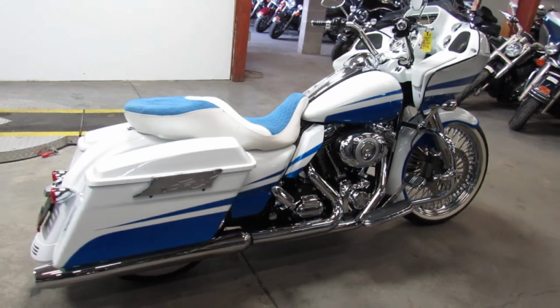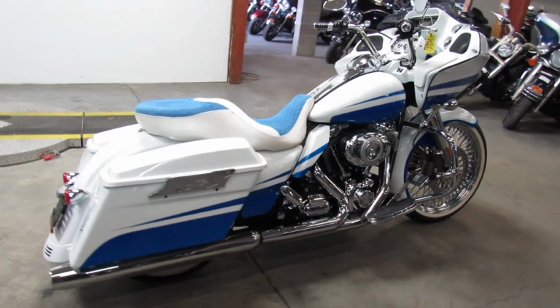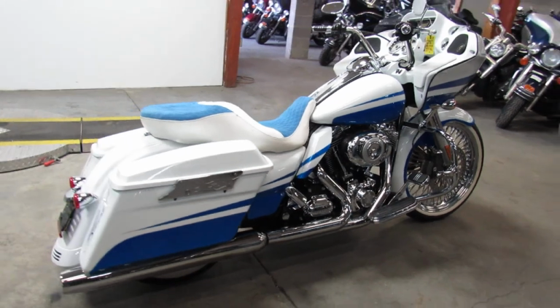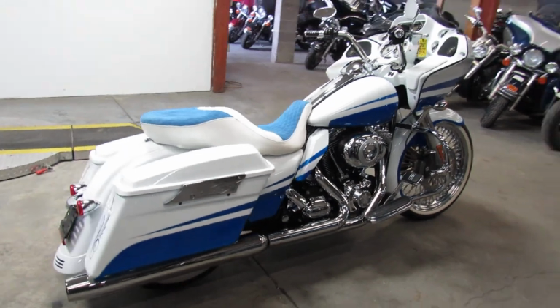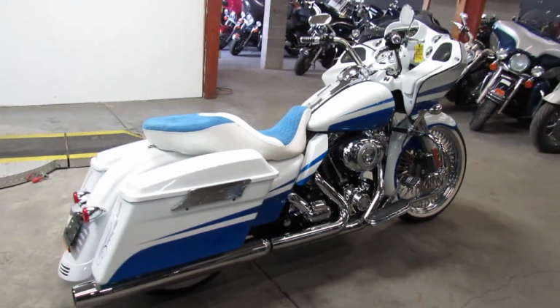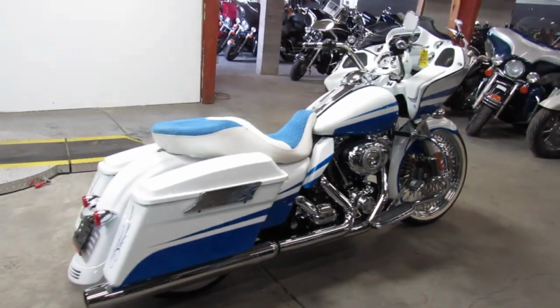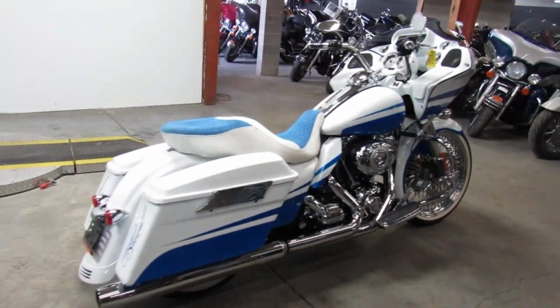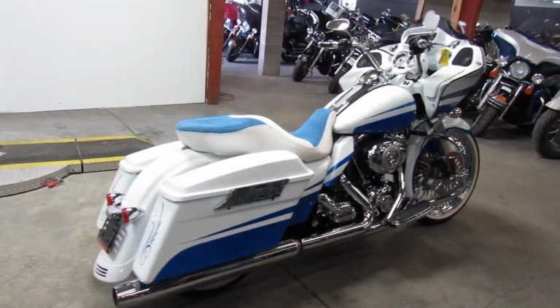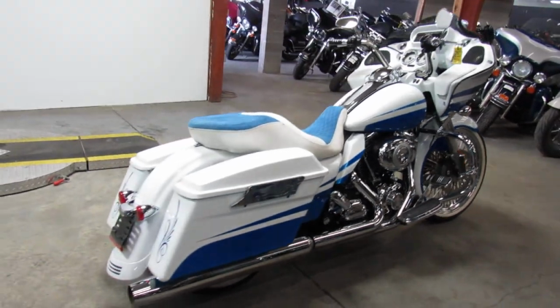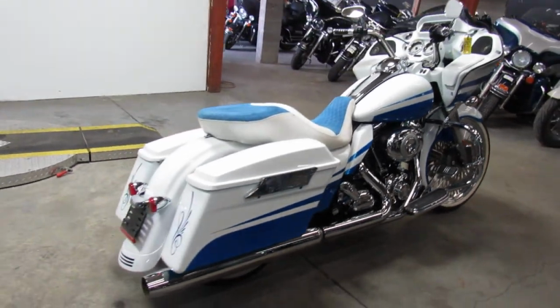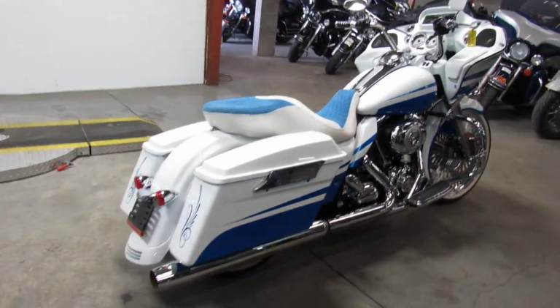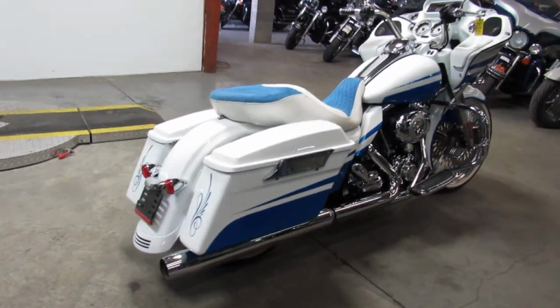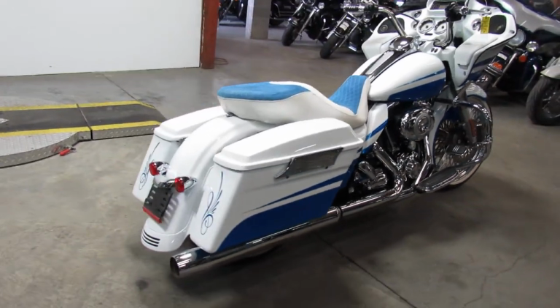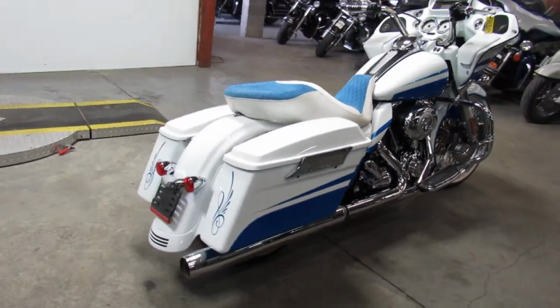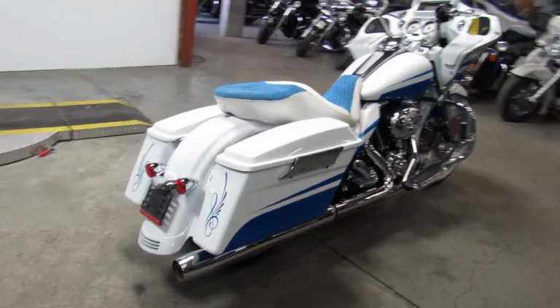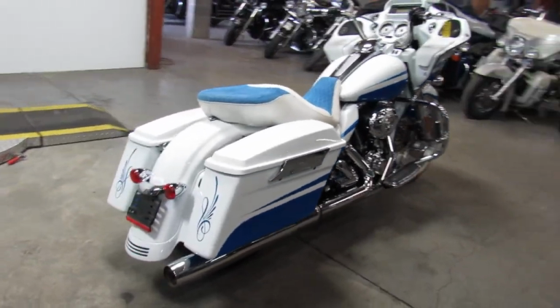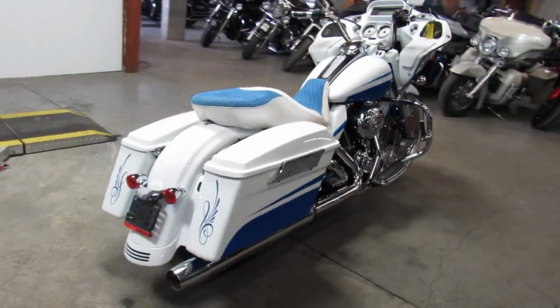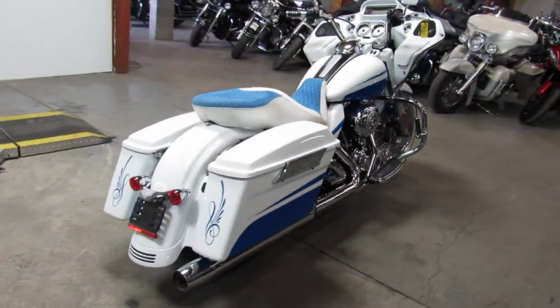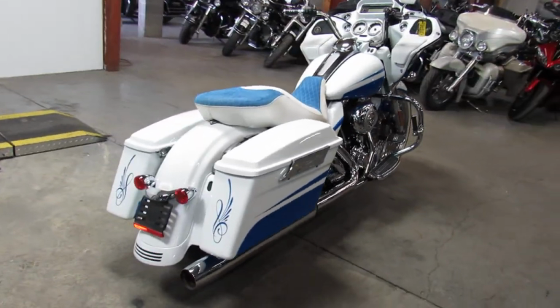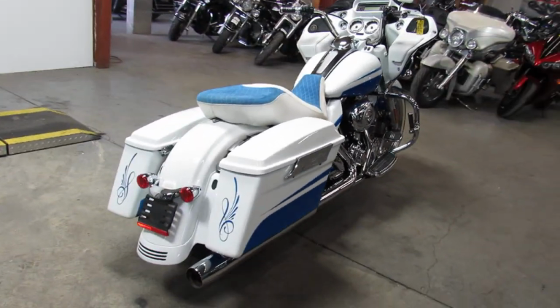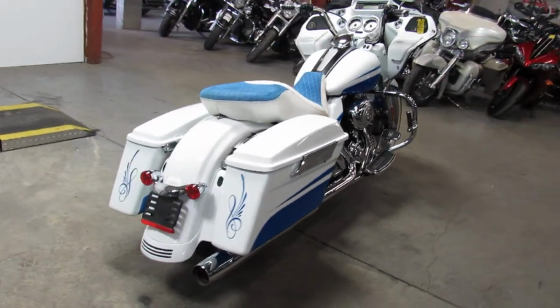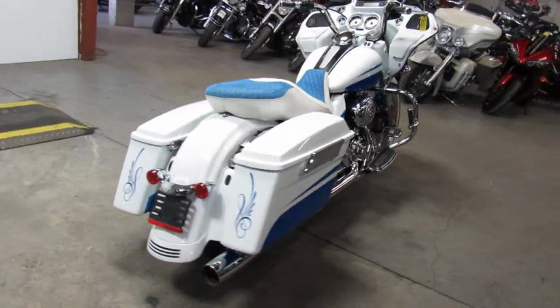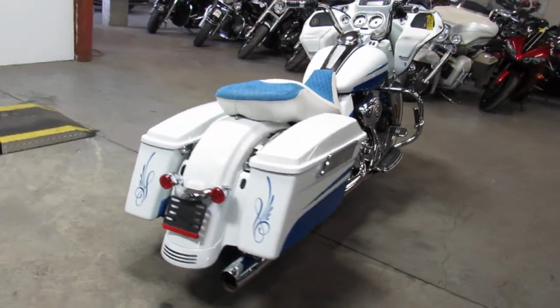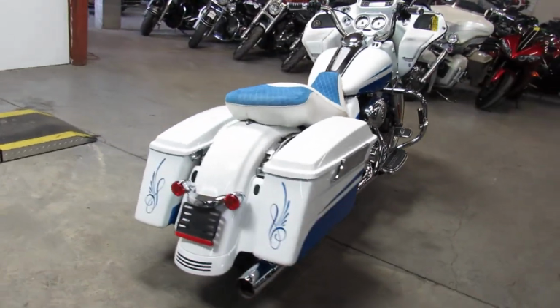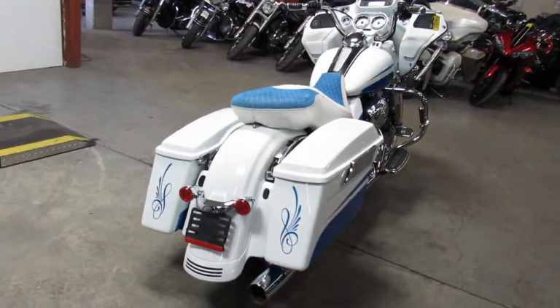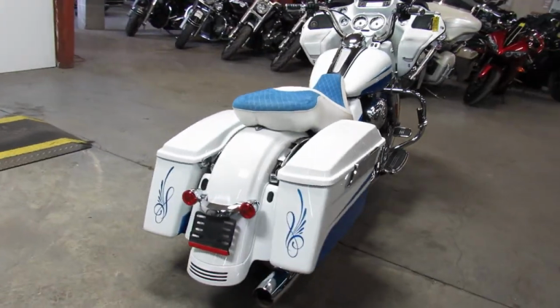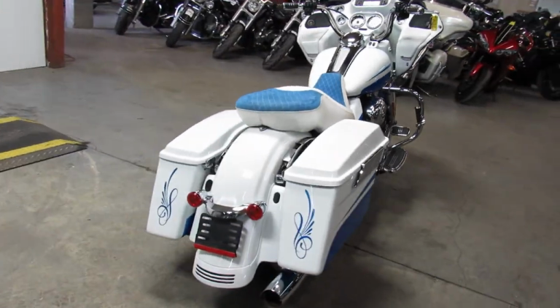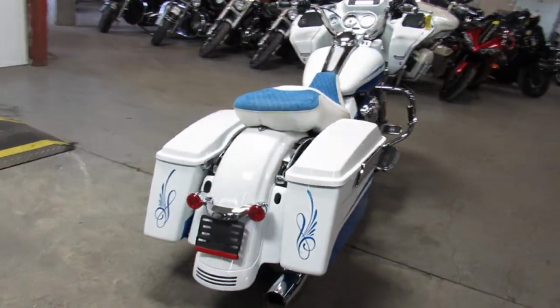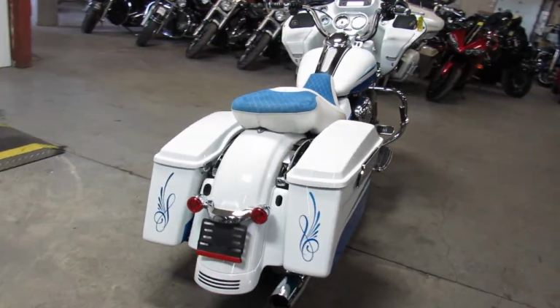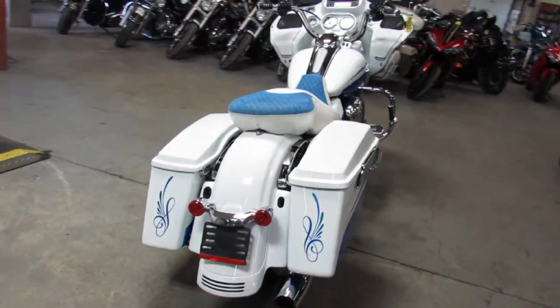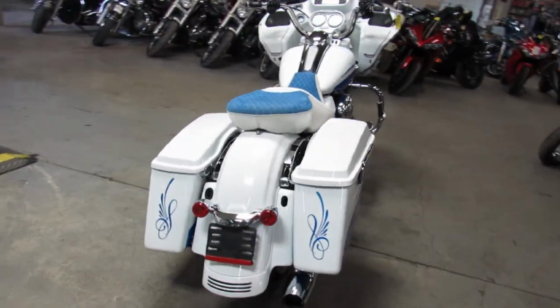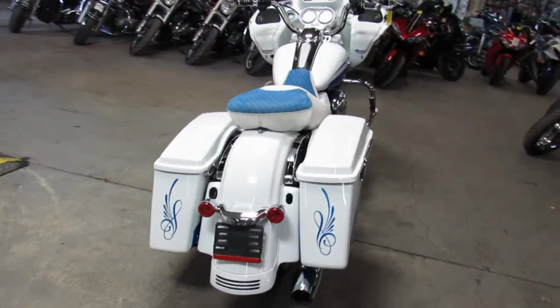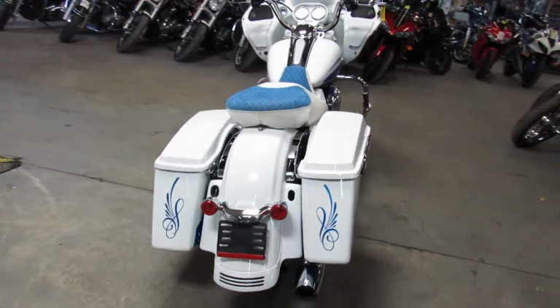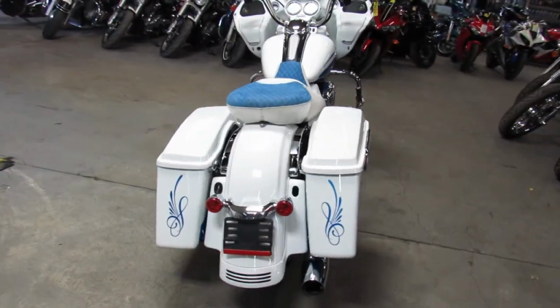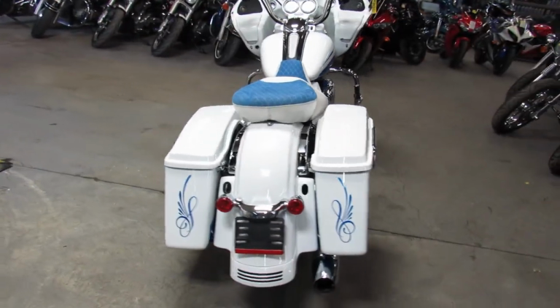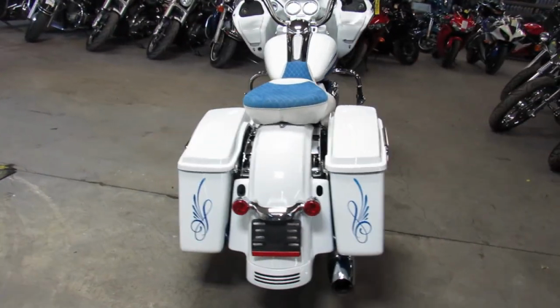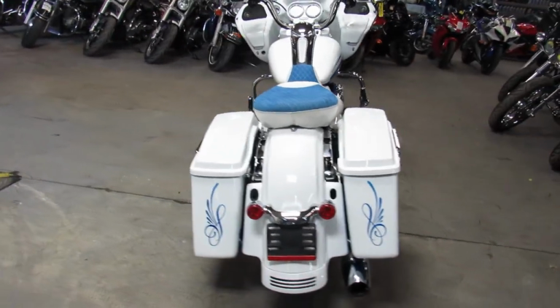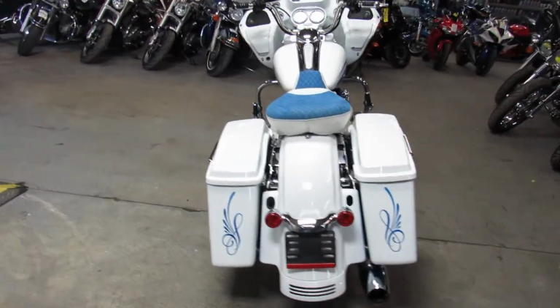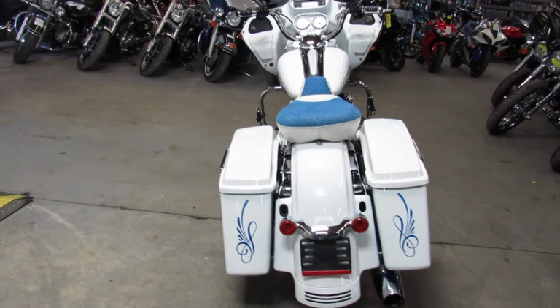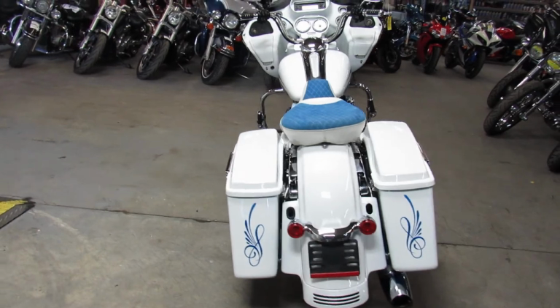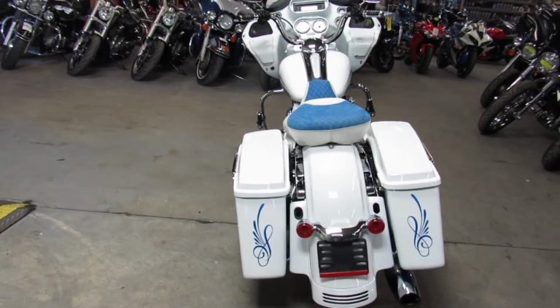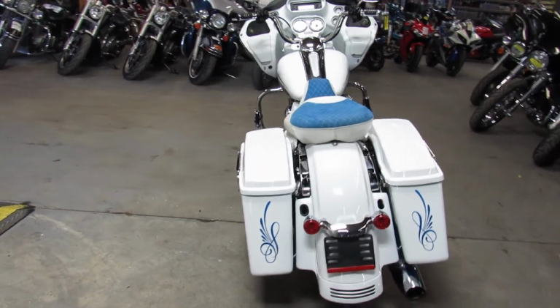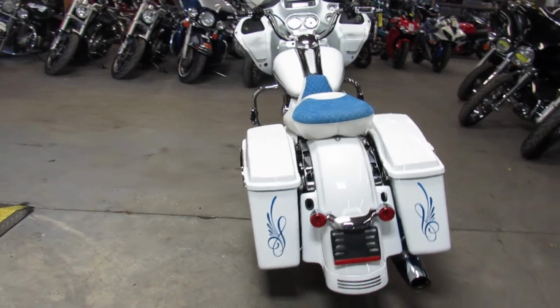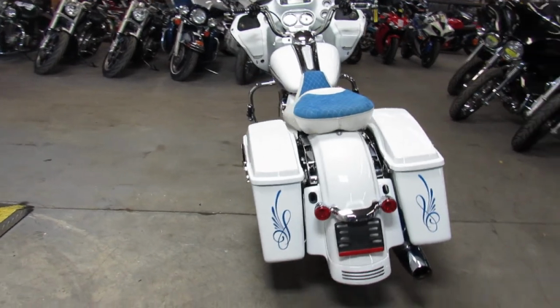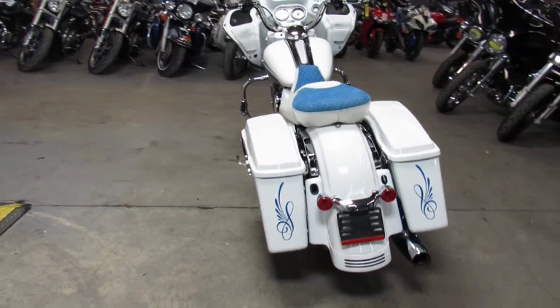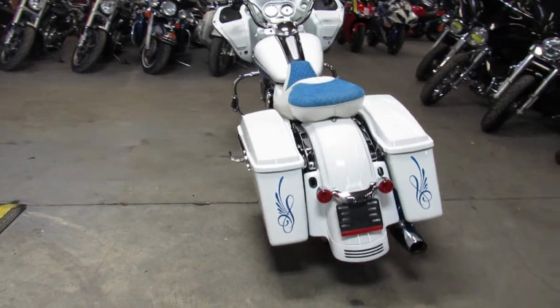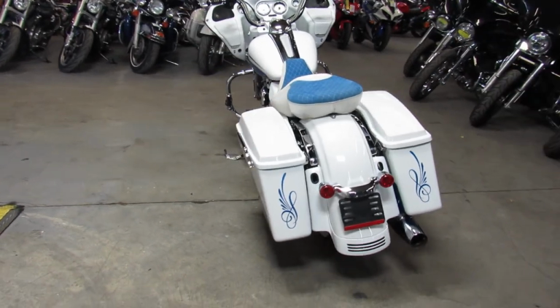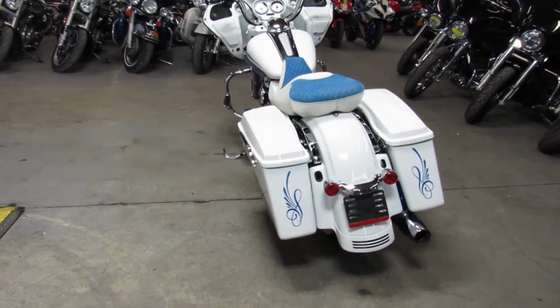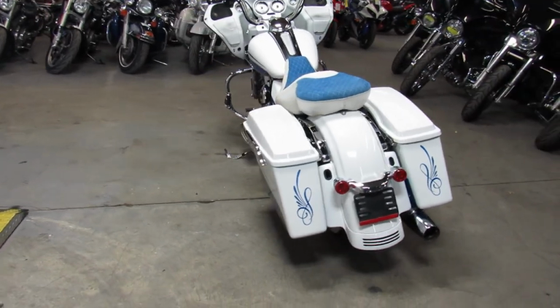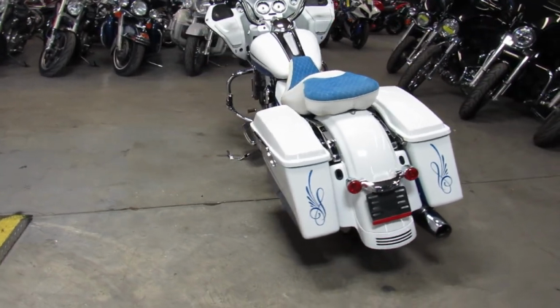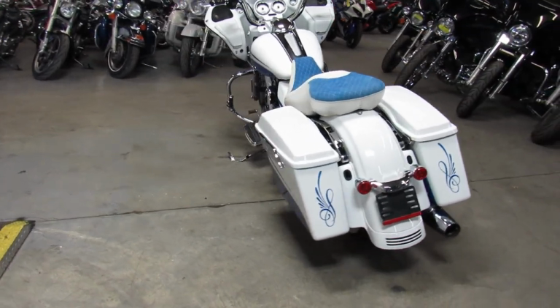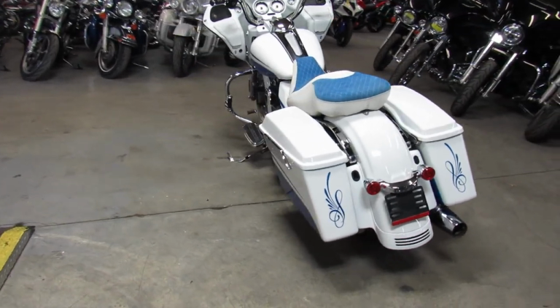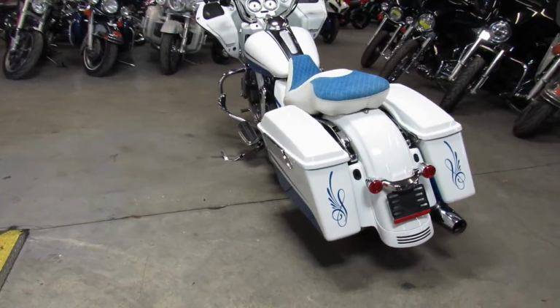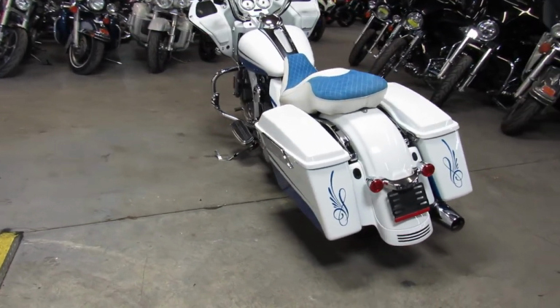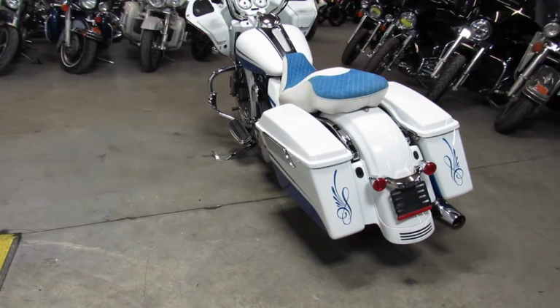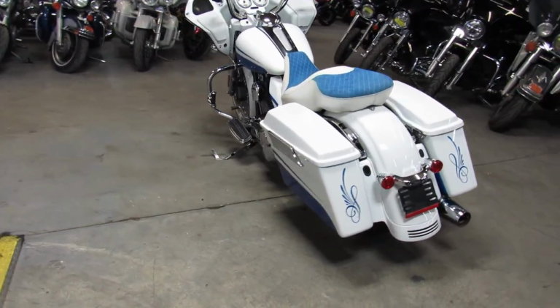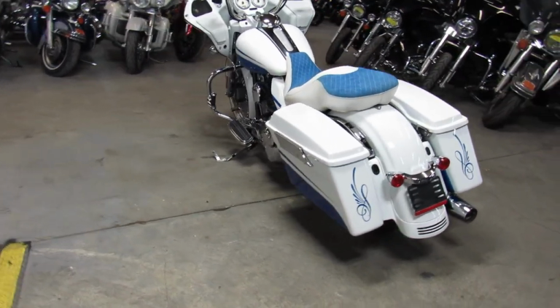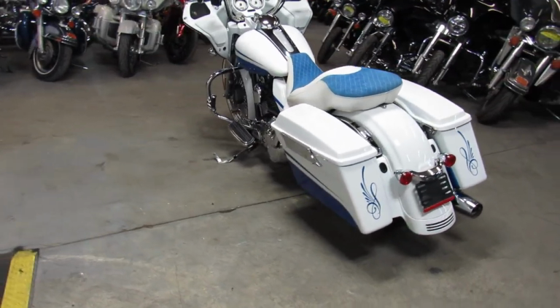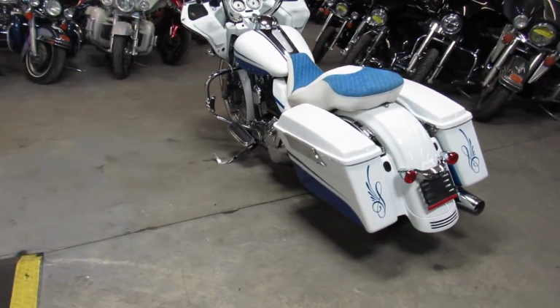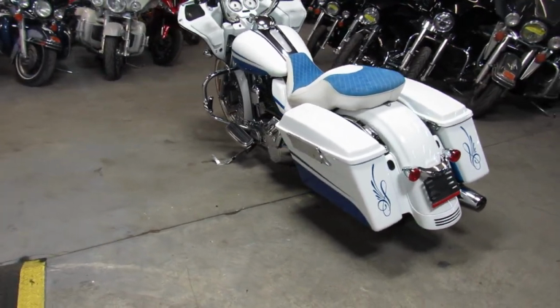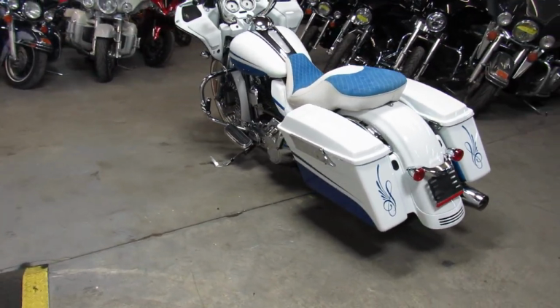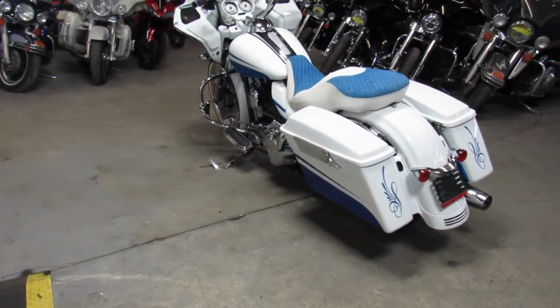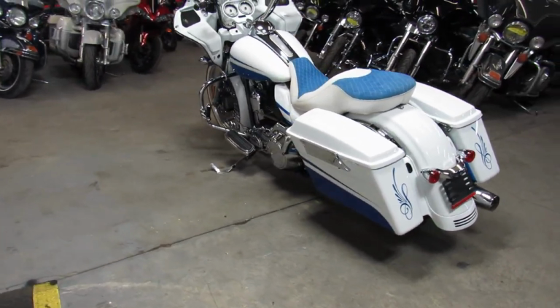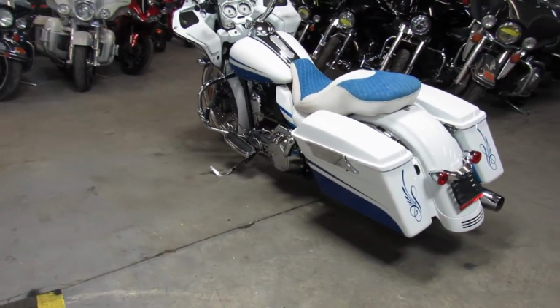Hey guys, ApprovalPowerSports.com here. Take a close look, we got a one of a kind big wheel bagger — this one here, a 2010 Road Block.